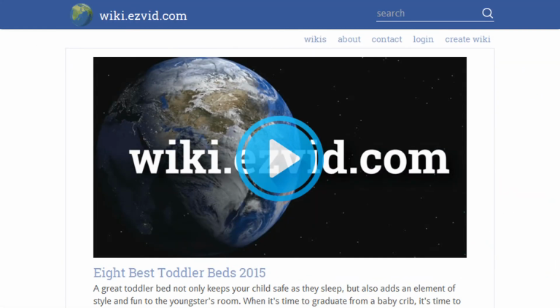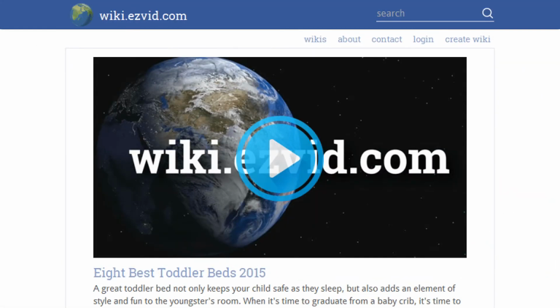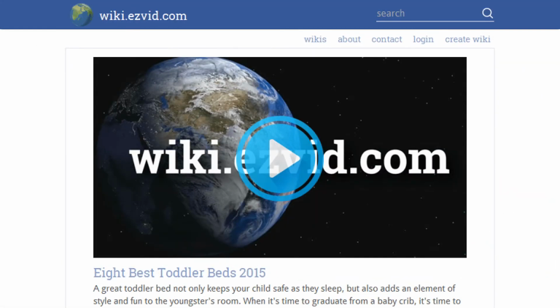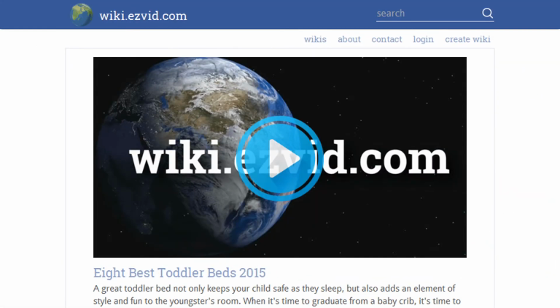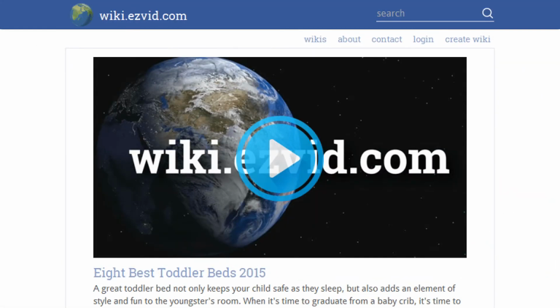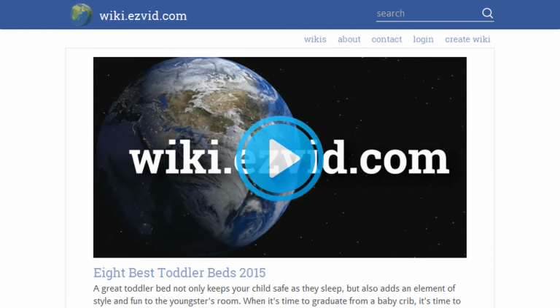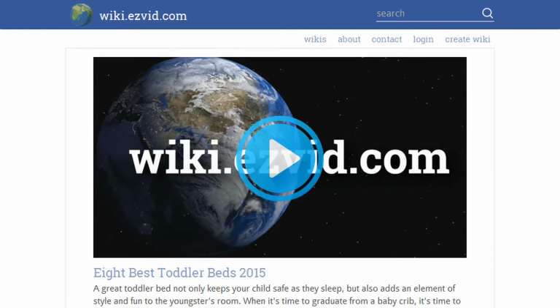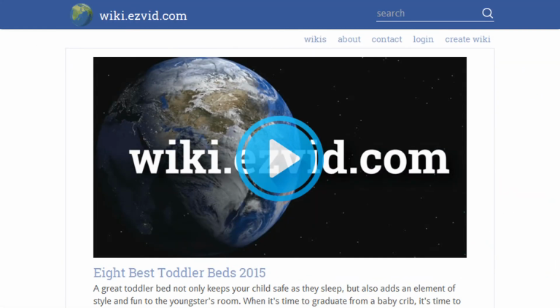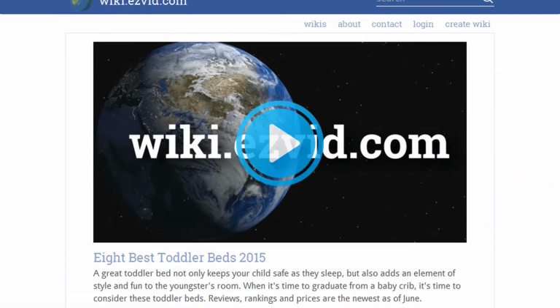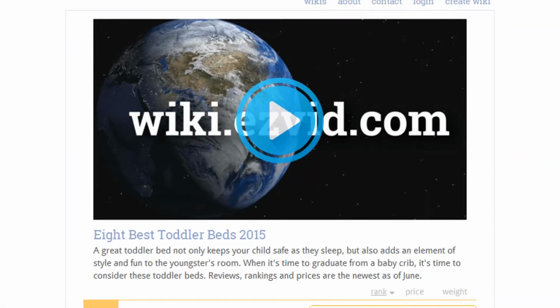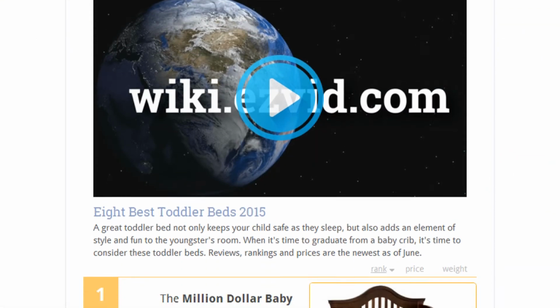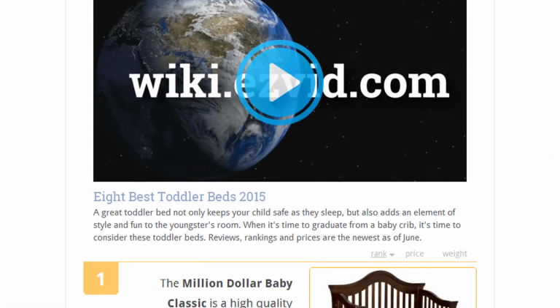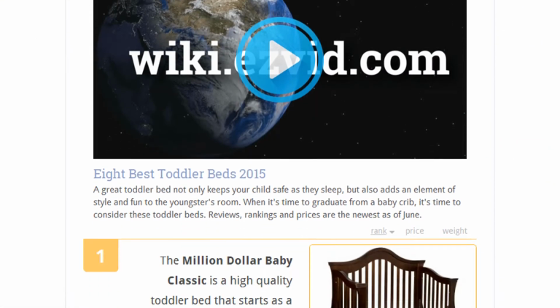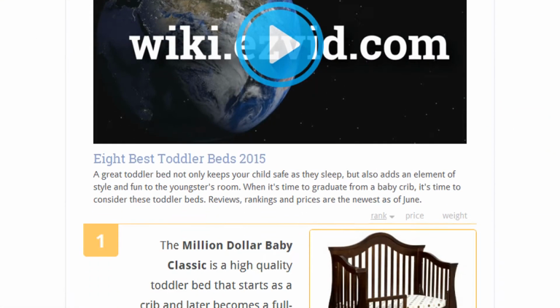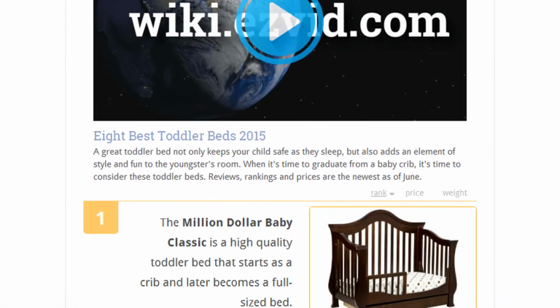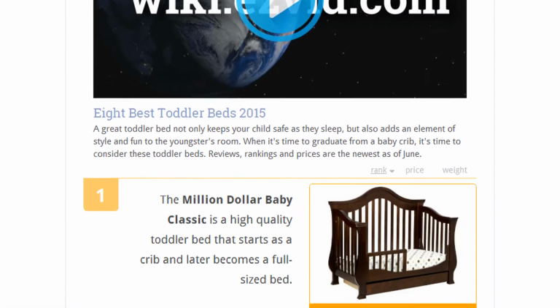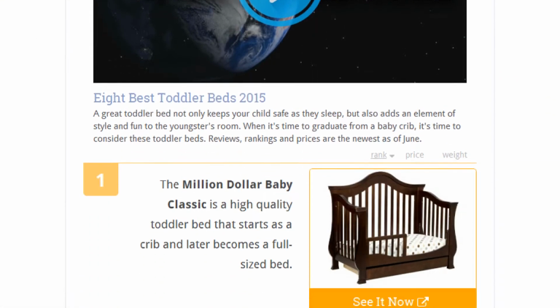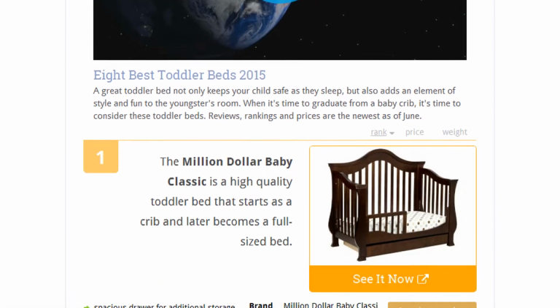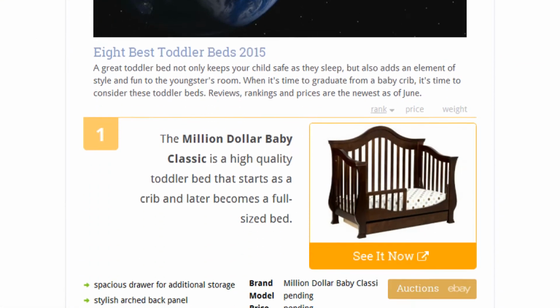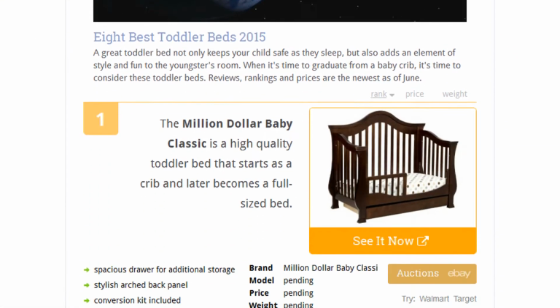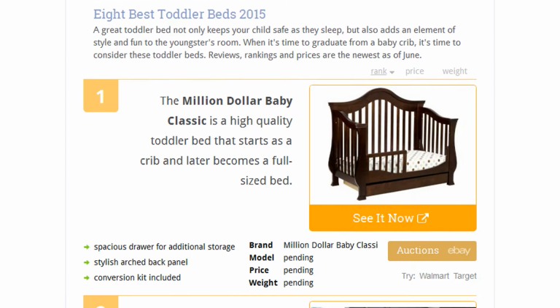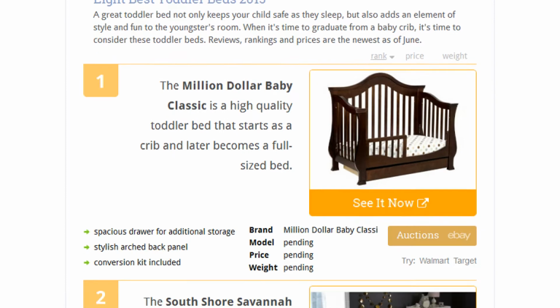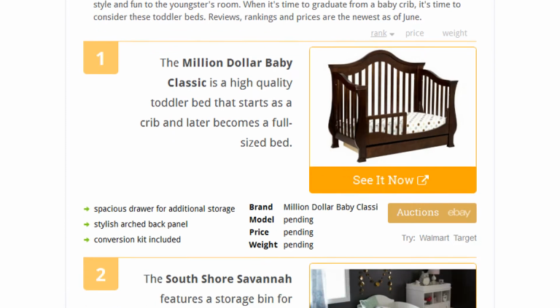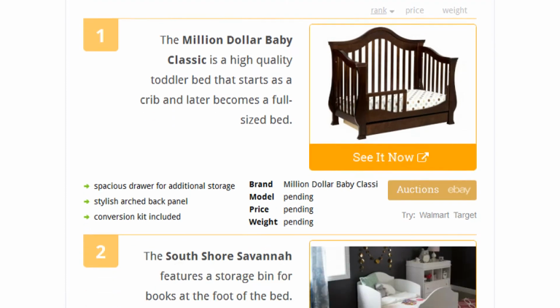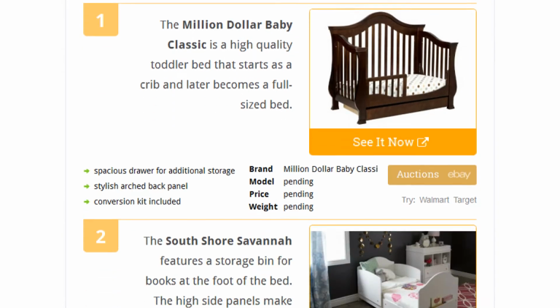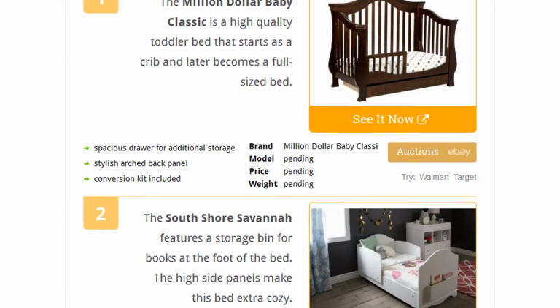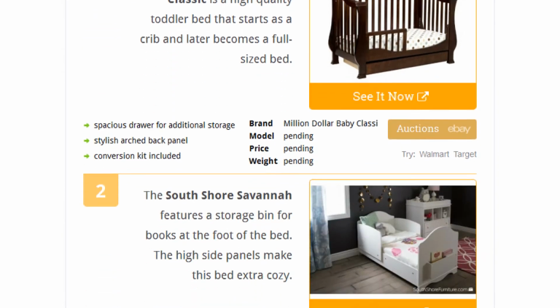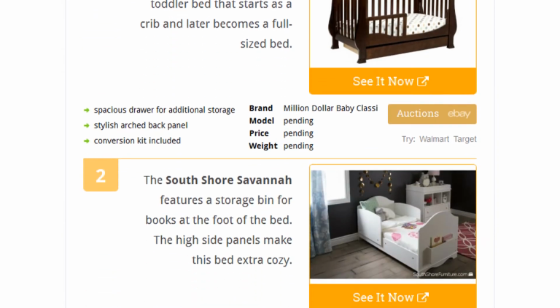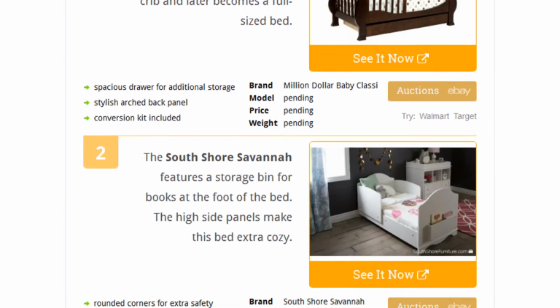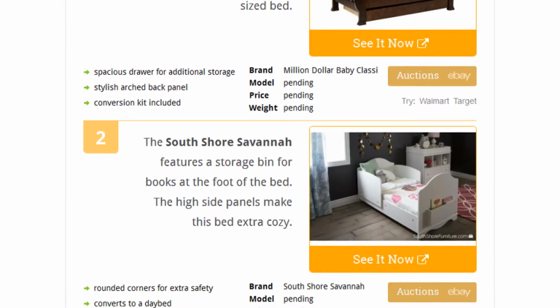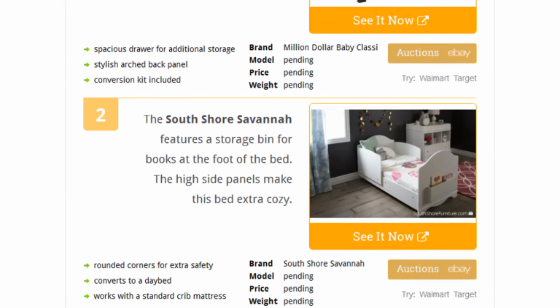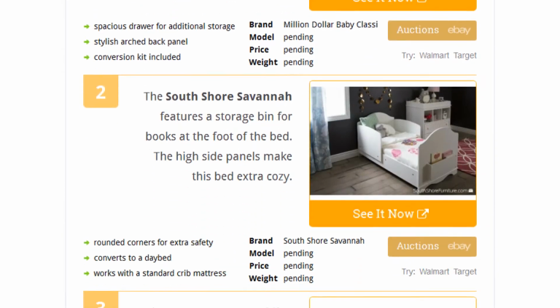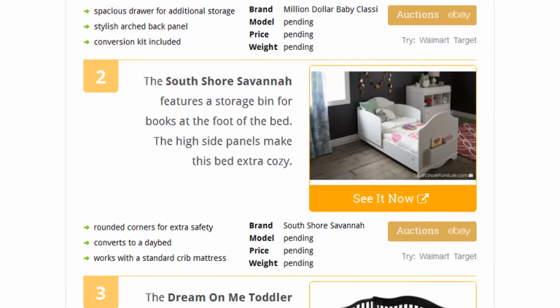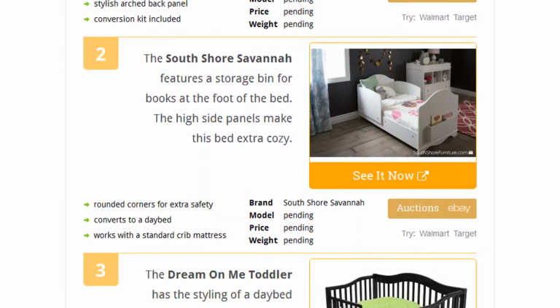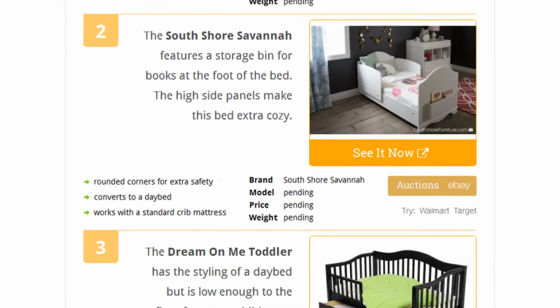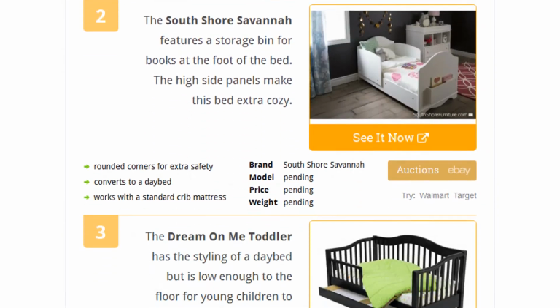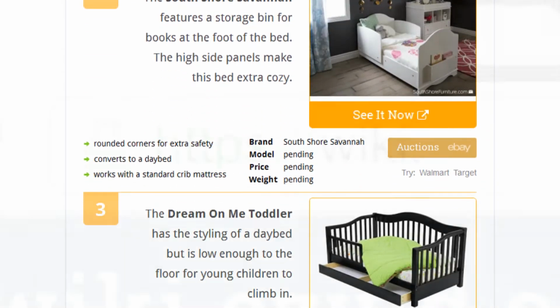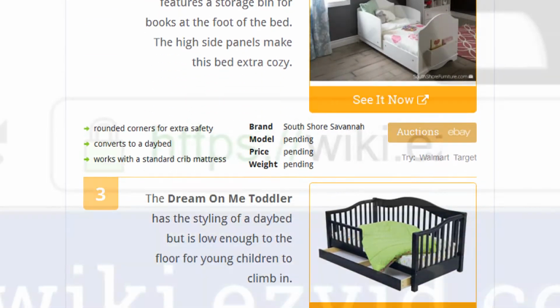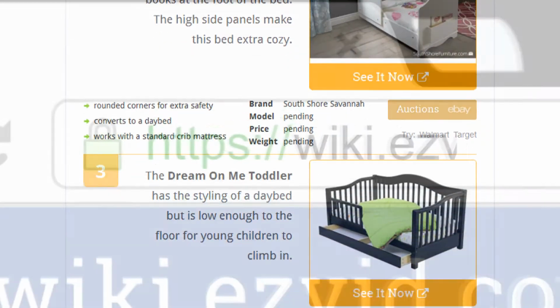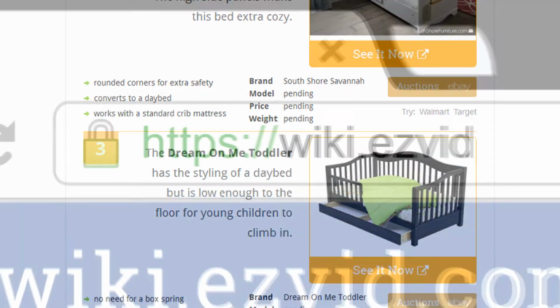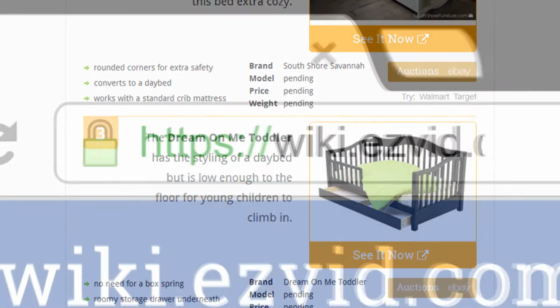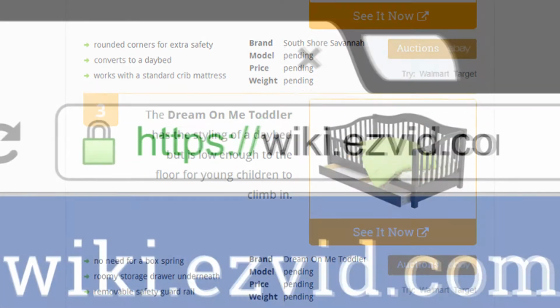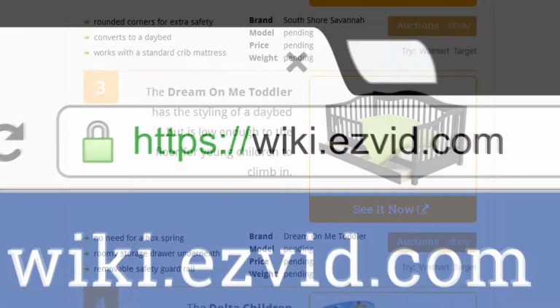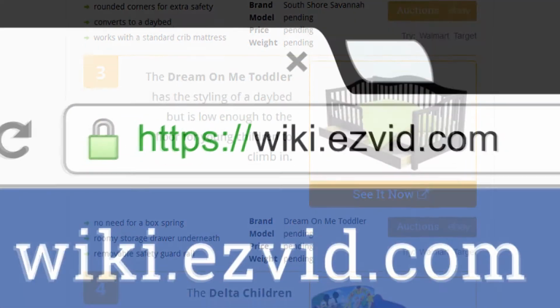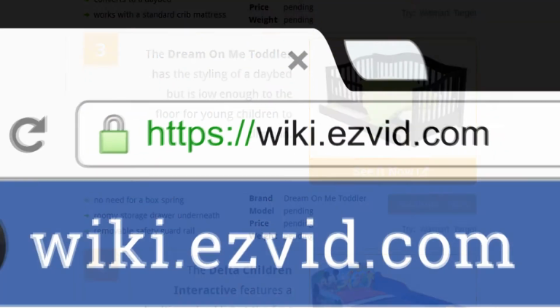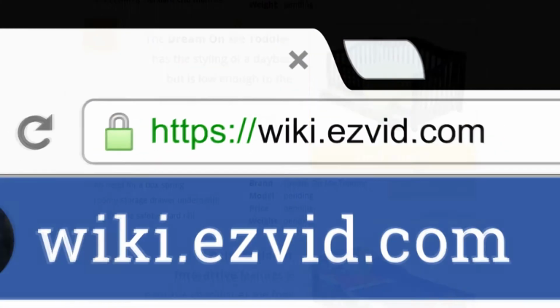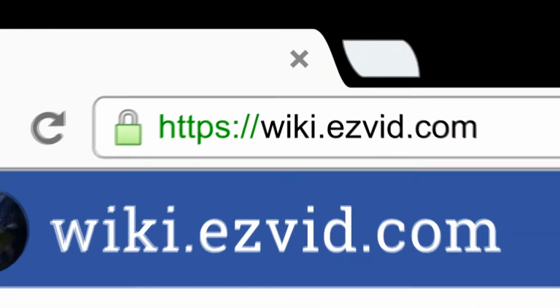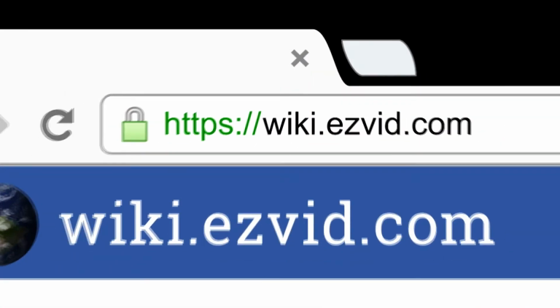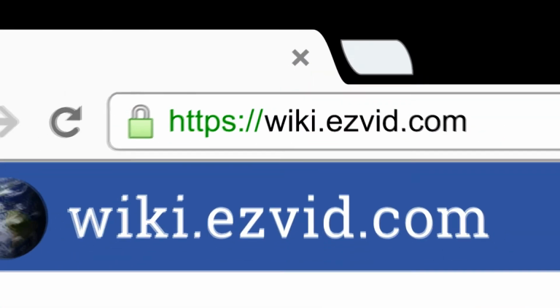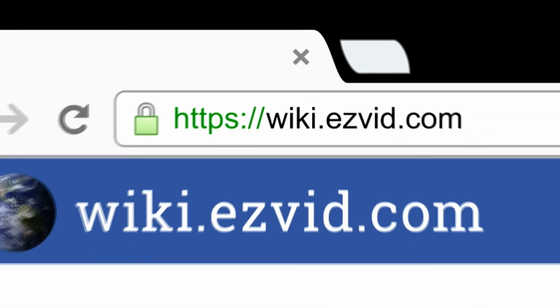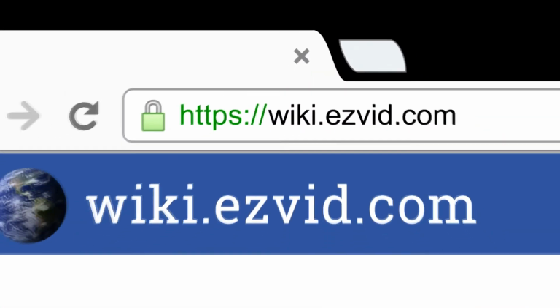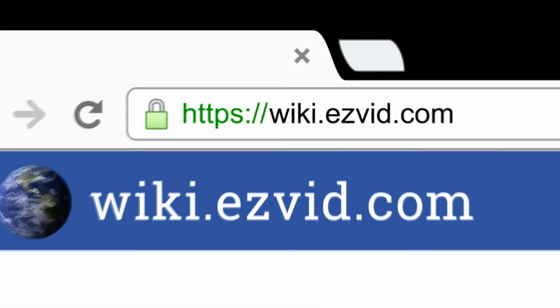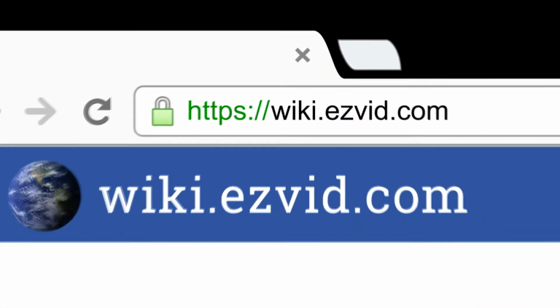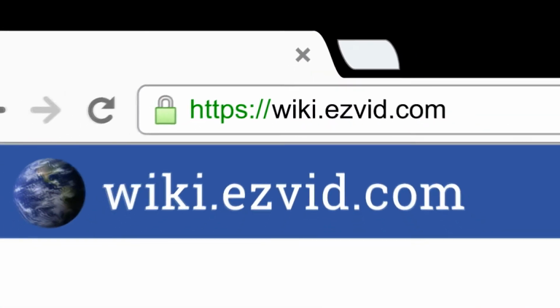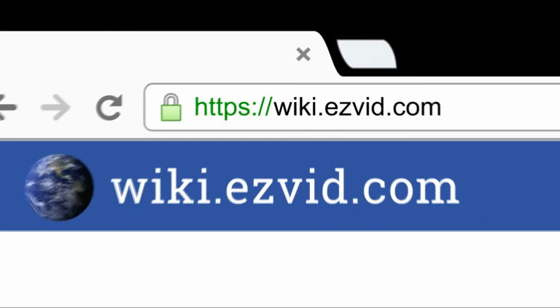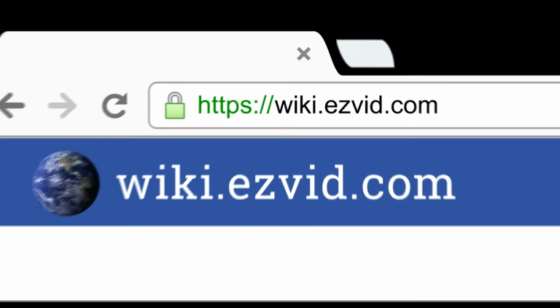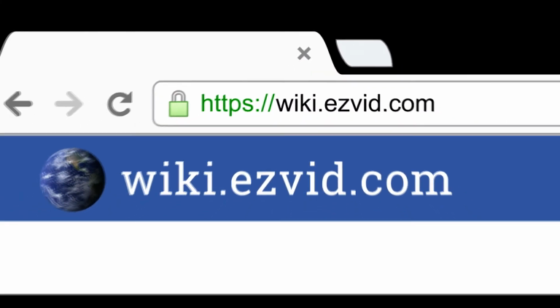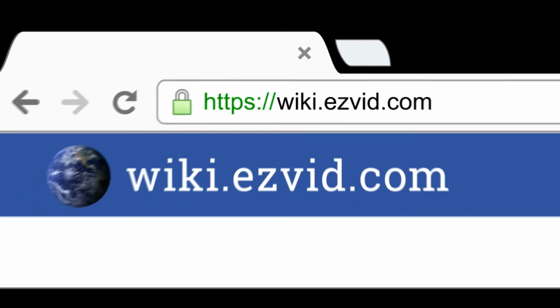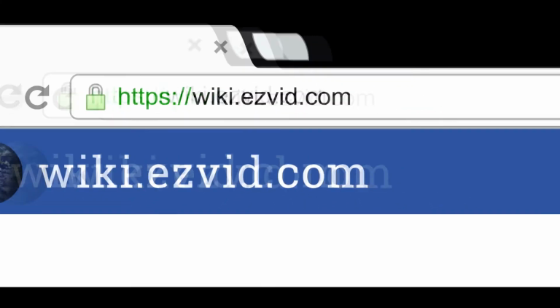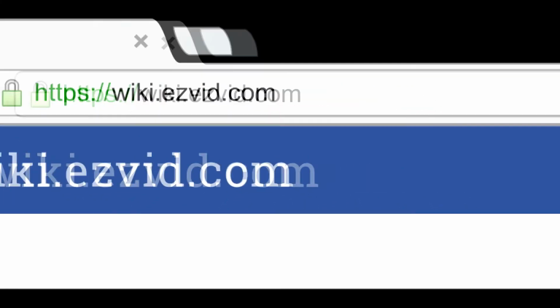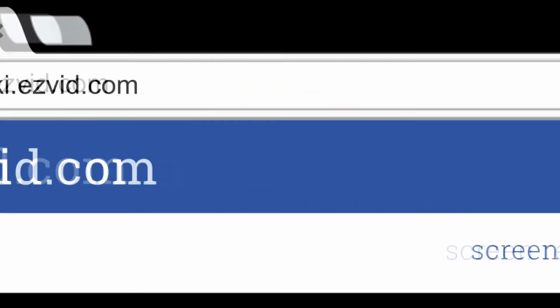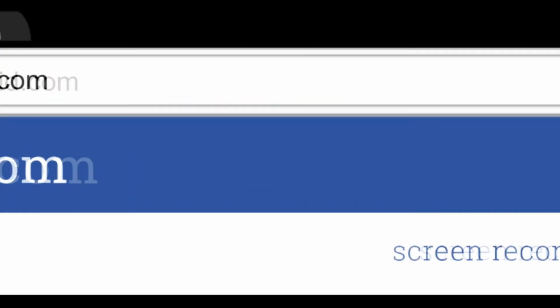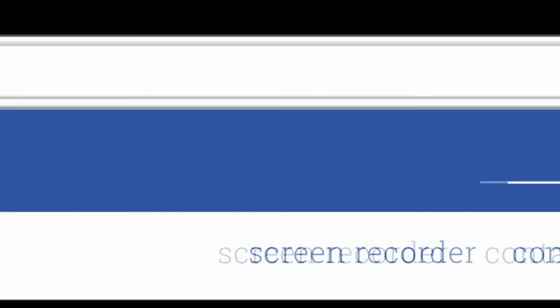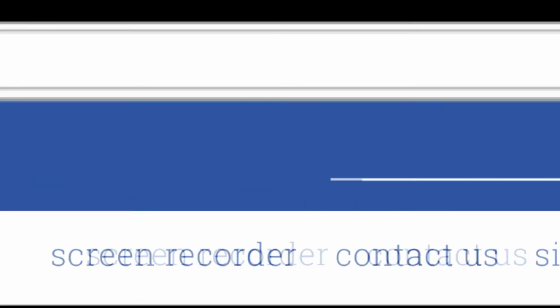To see all this stuff, go to wiki.easyvid.com and search for Toddler Beds, or click beneath this video.